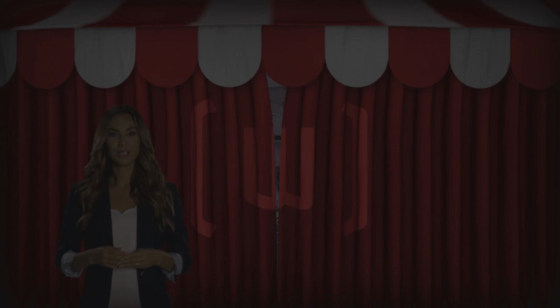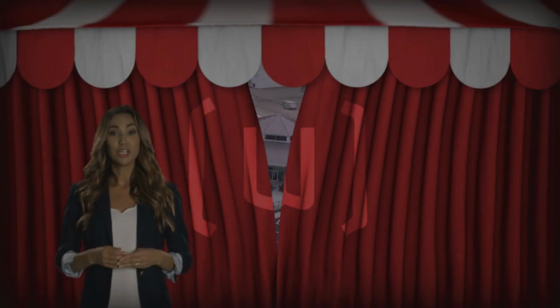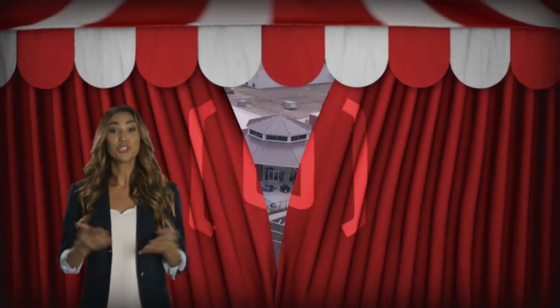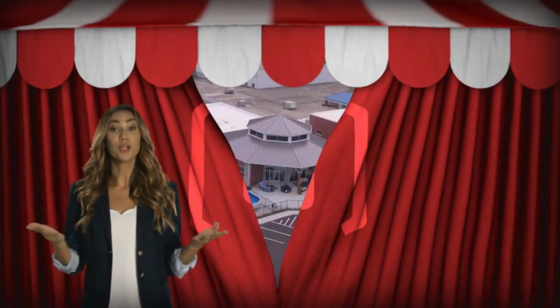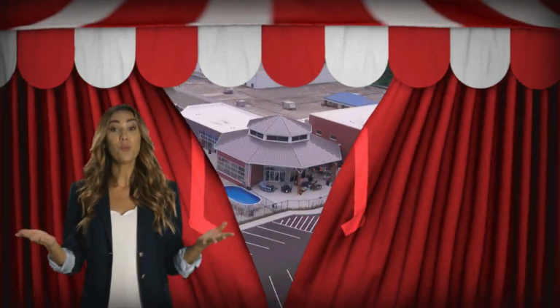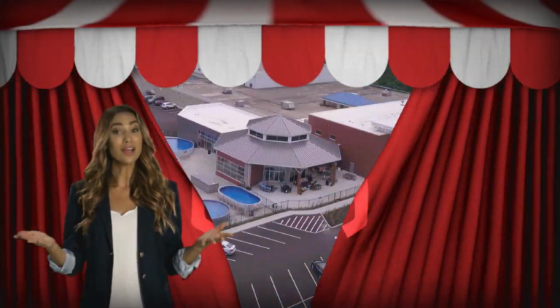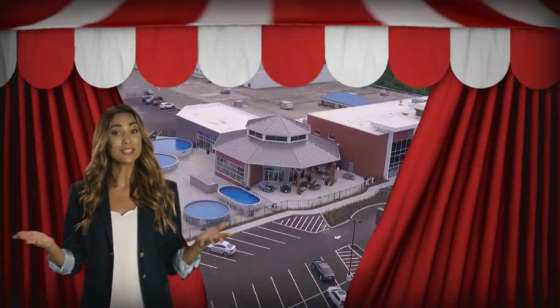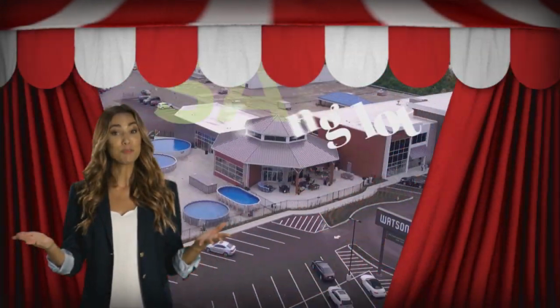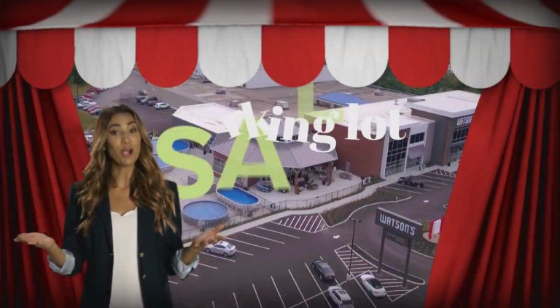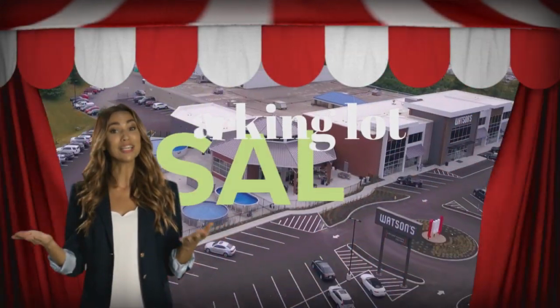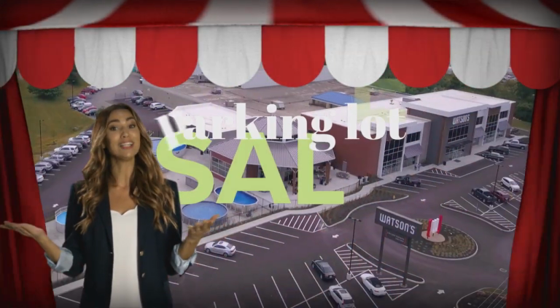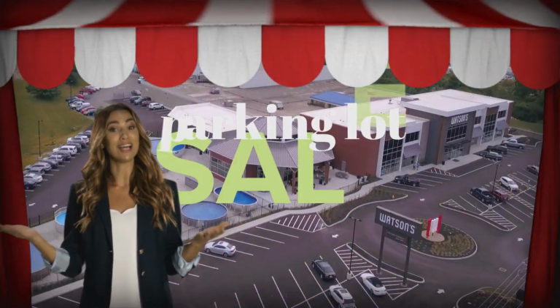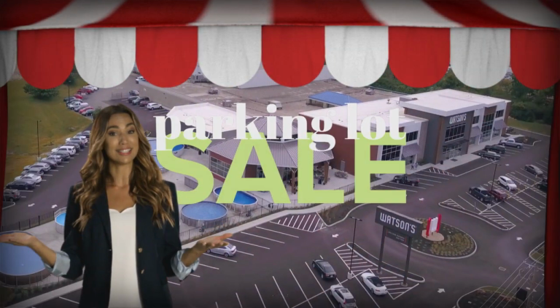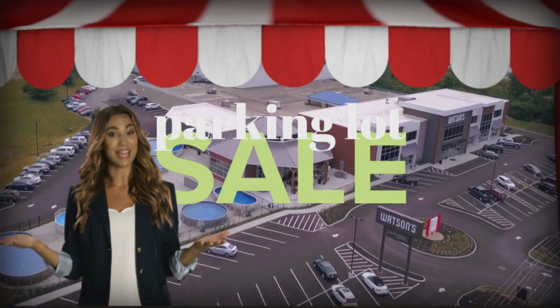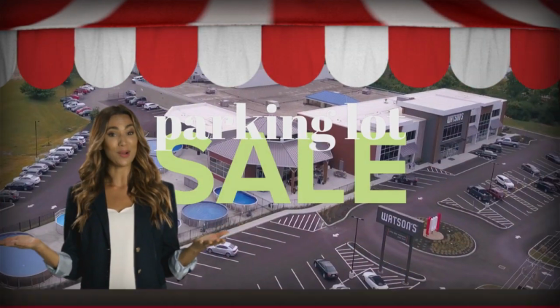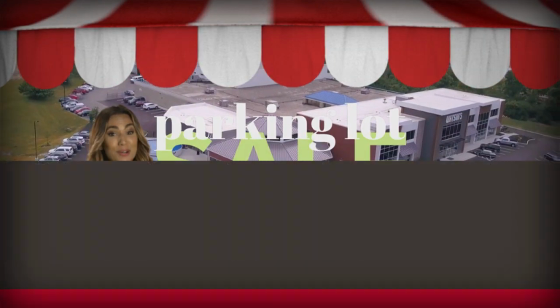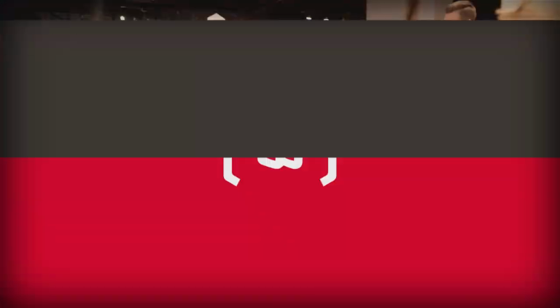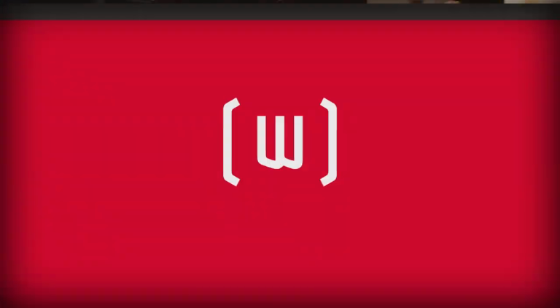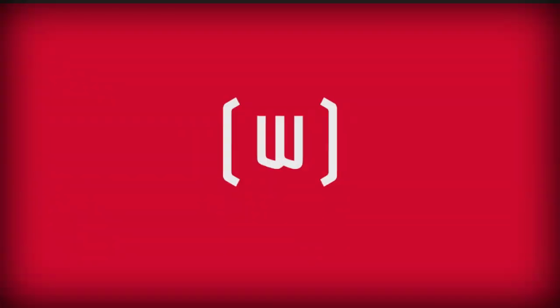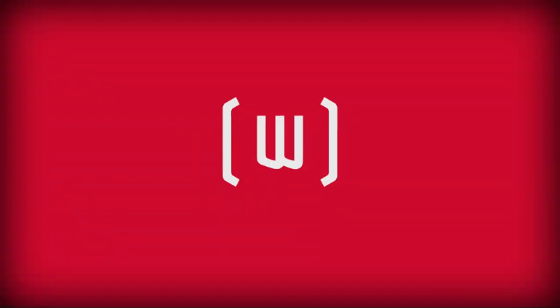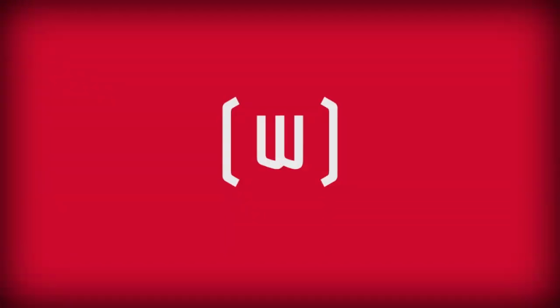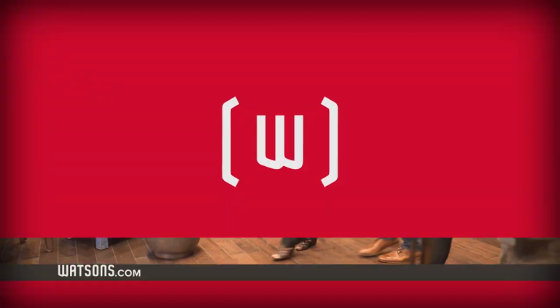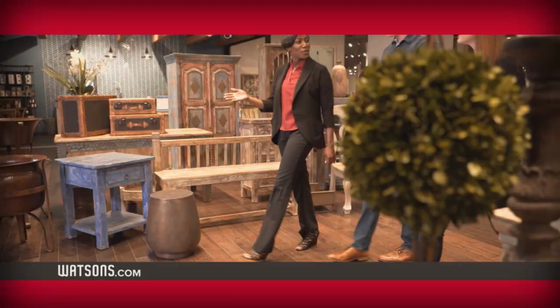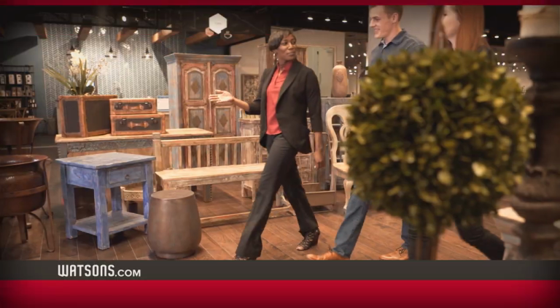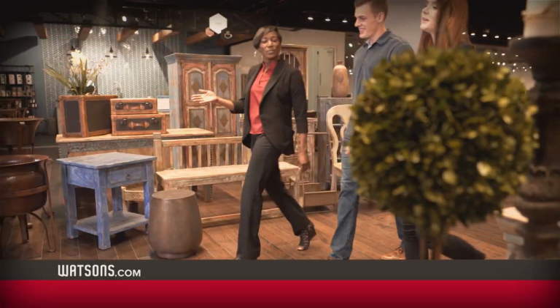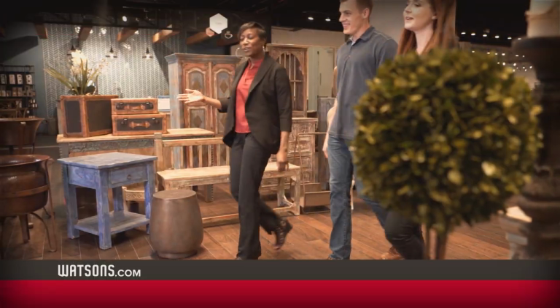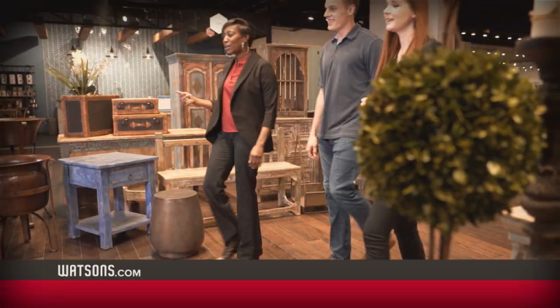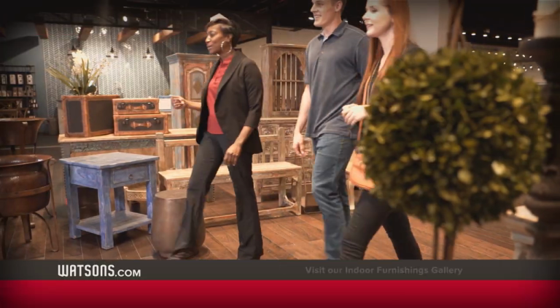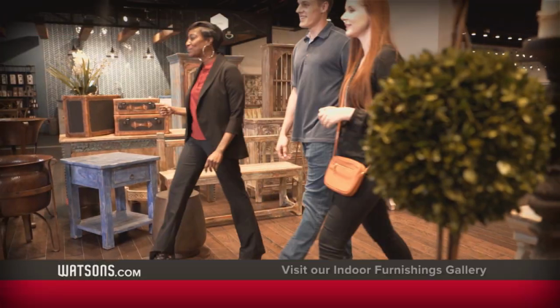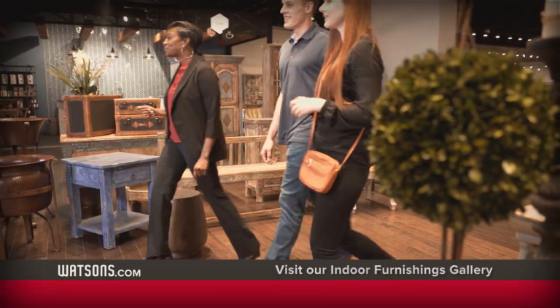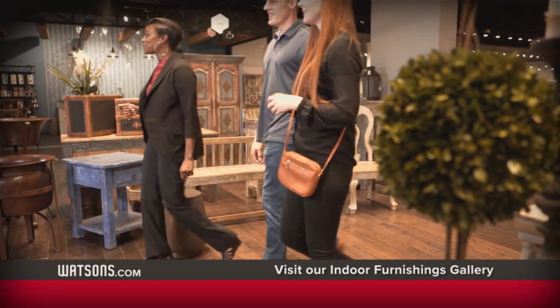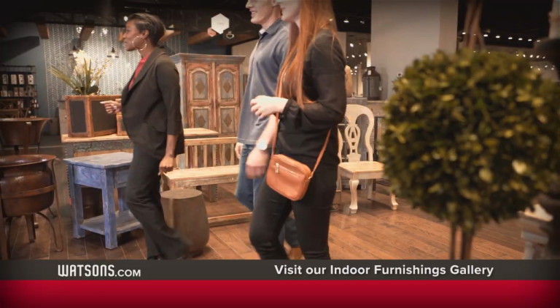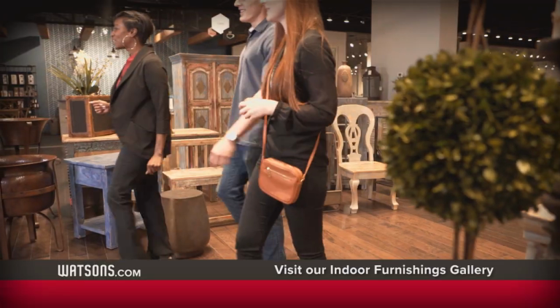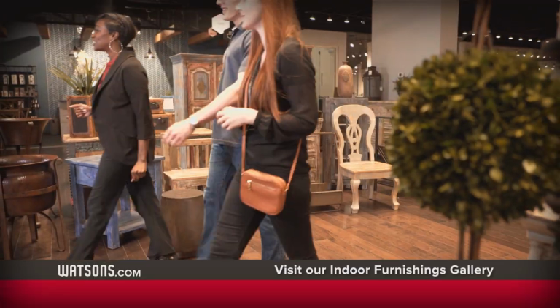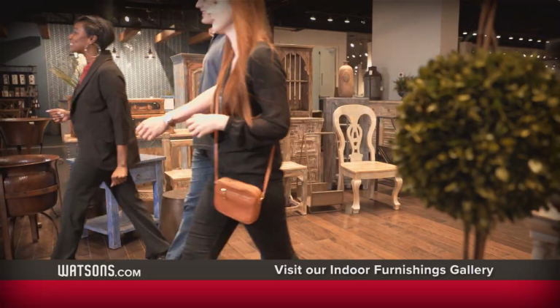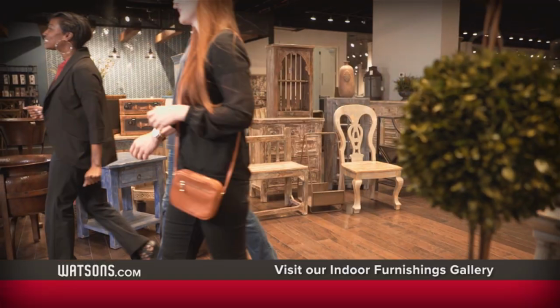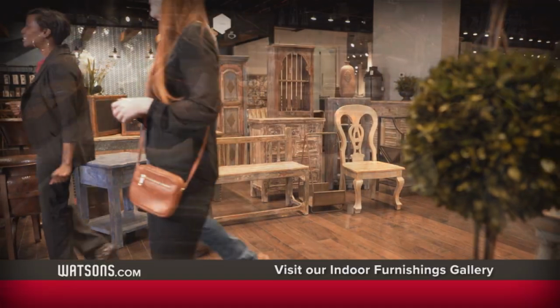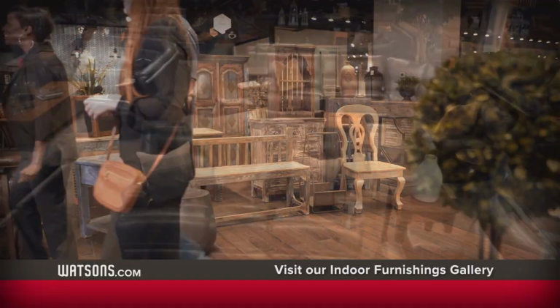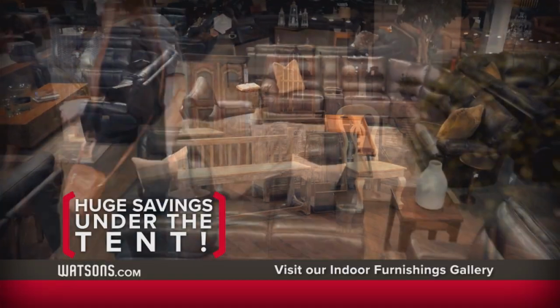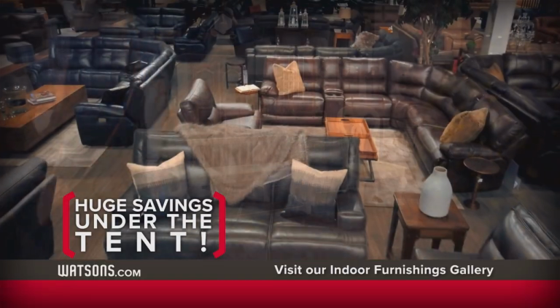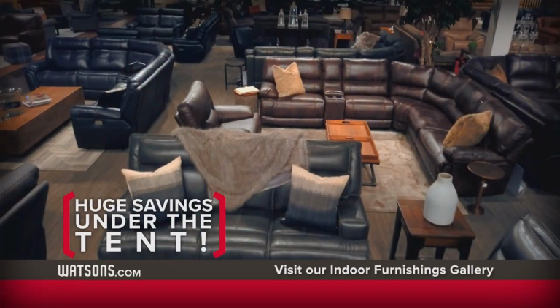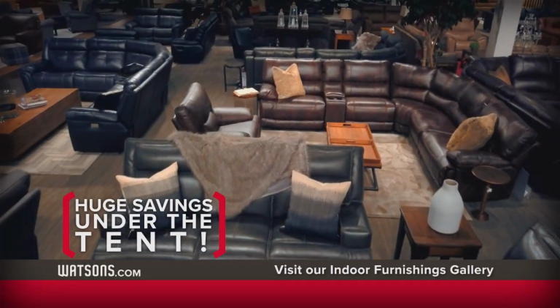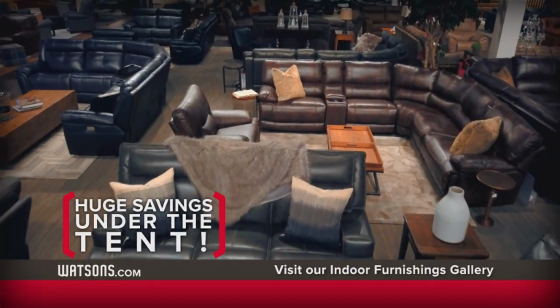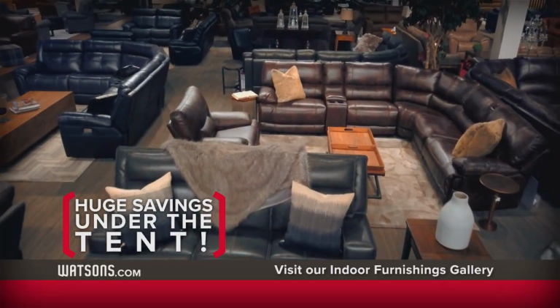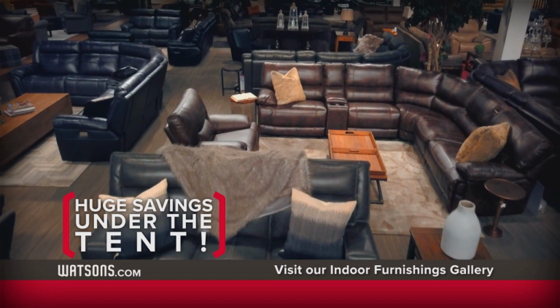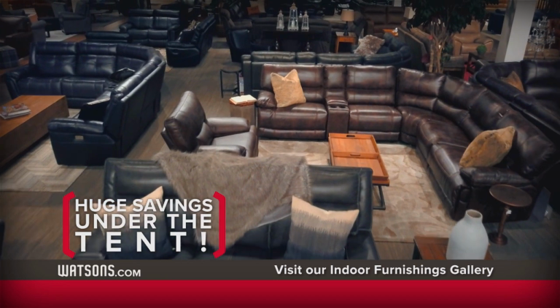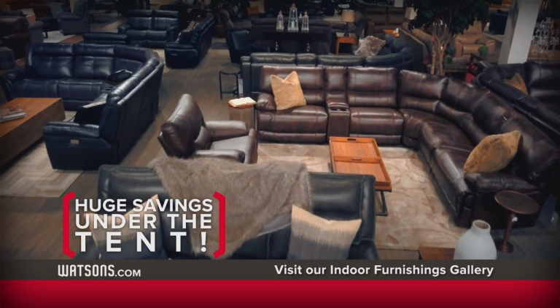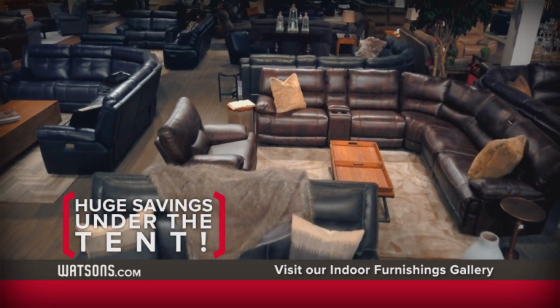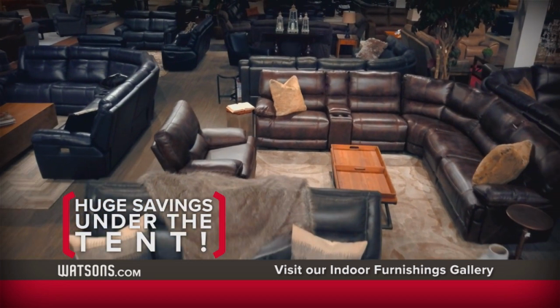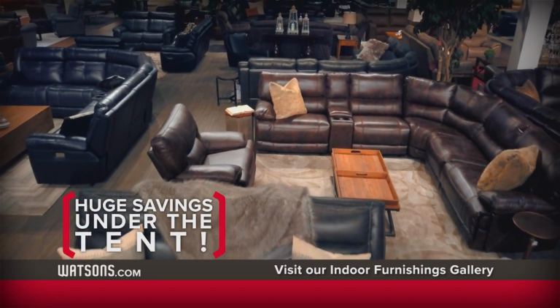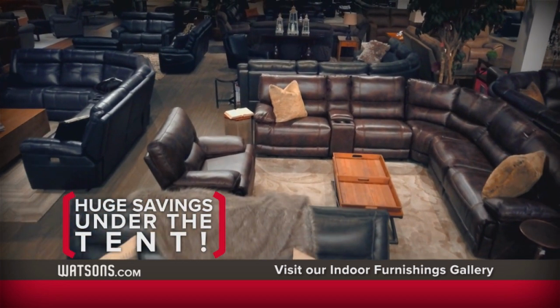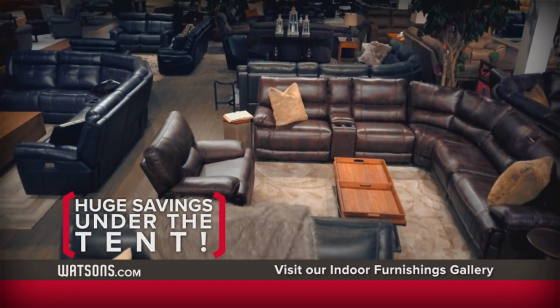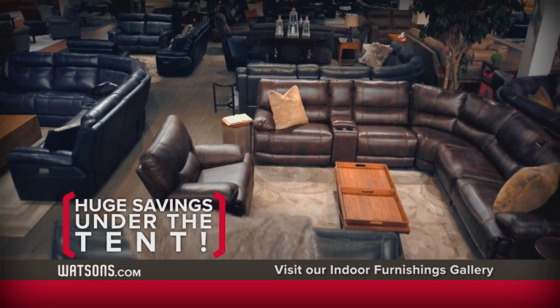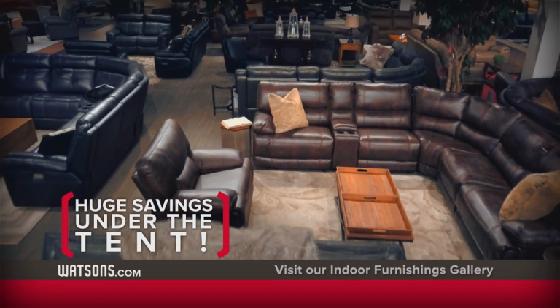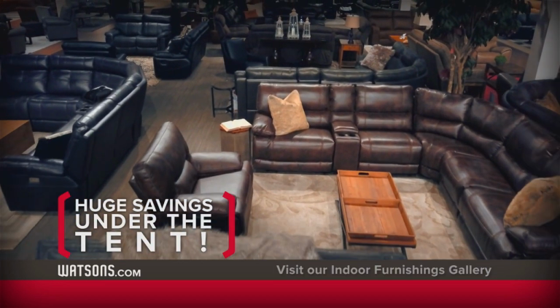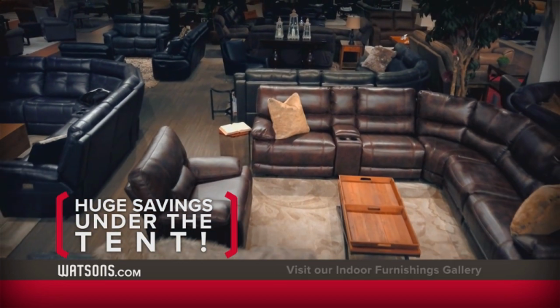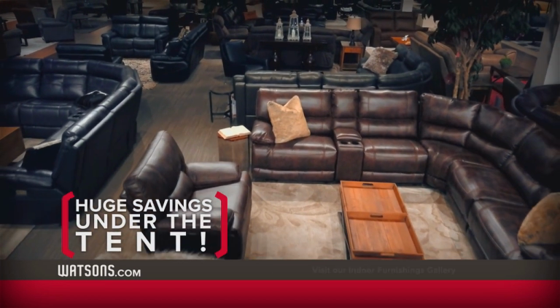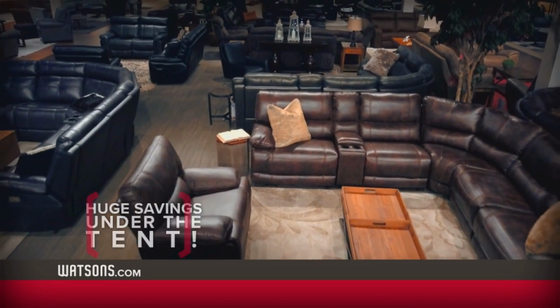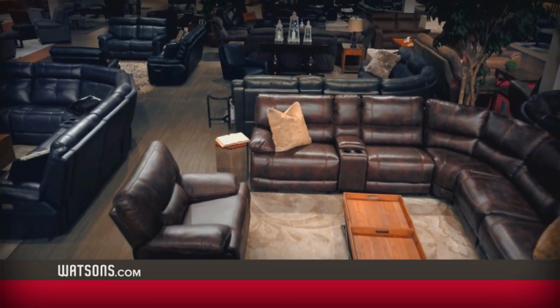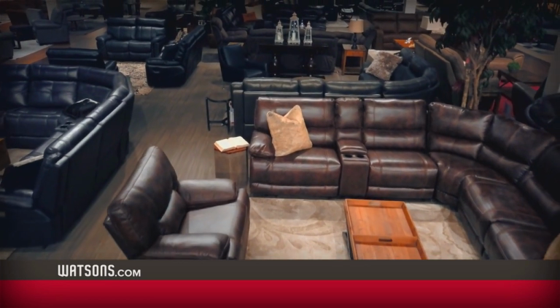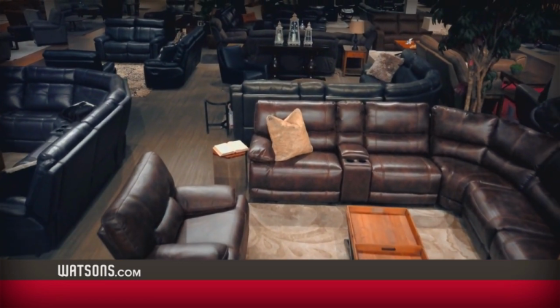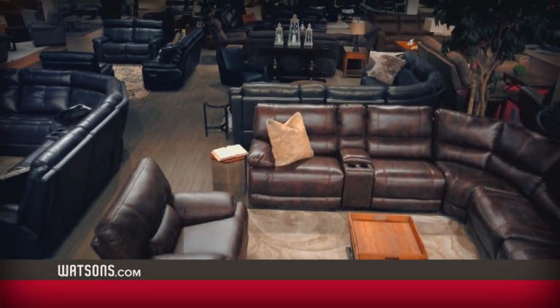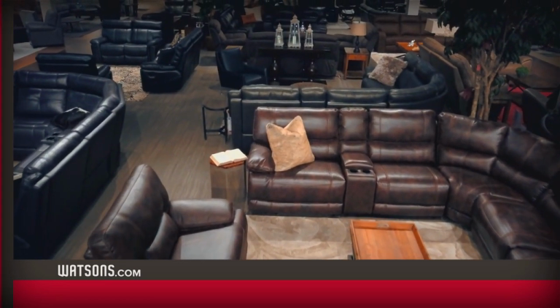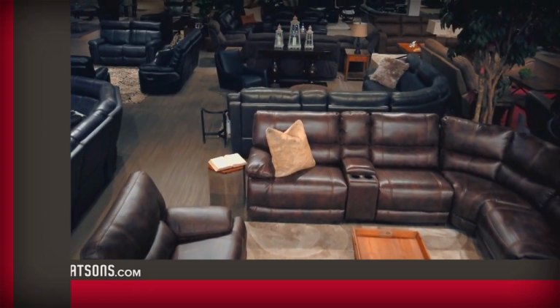During Watson's parking lot sale, it's the perfect time to come check out the all-new Watson's and get tremendous savings in our beautiful new indoor furnishings gallery.